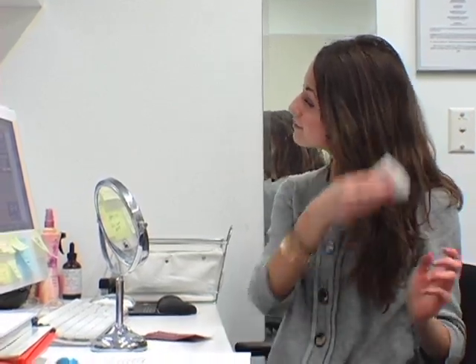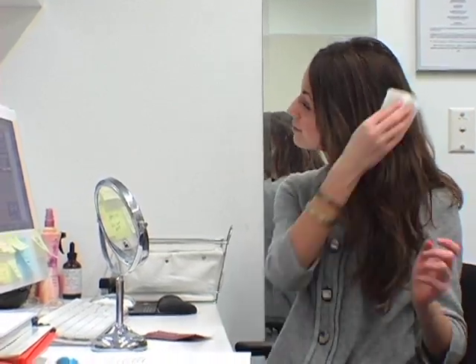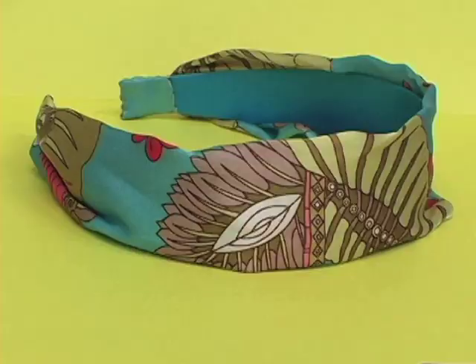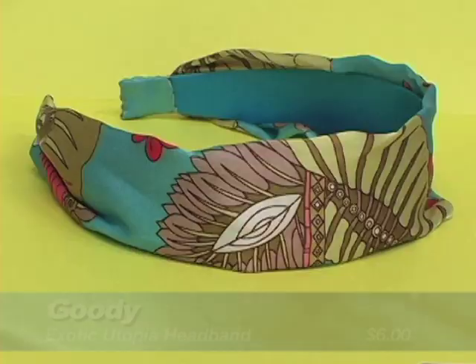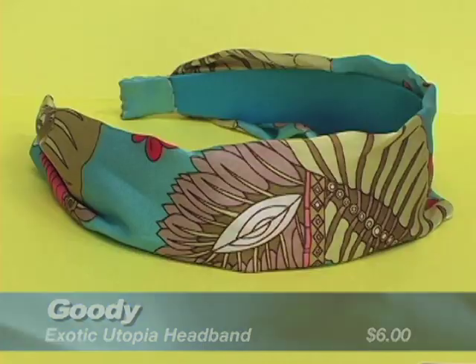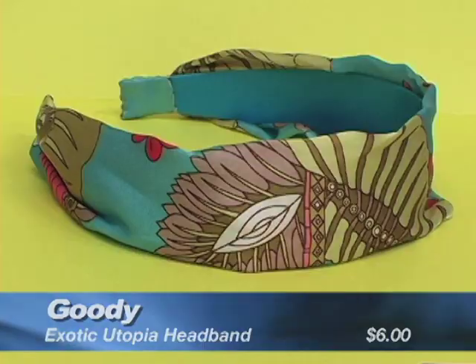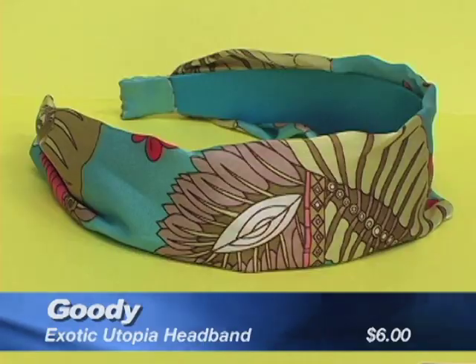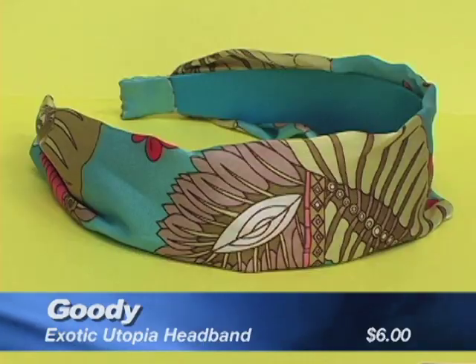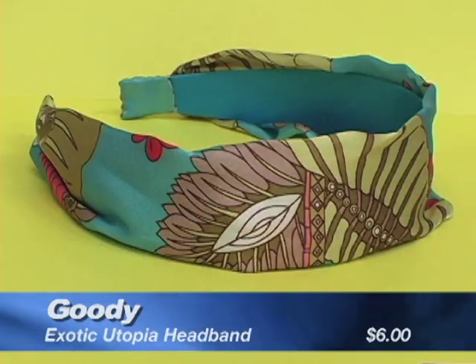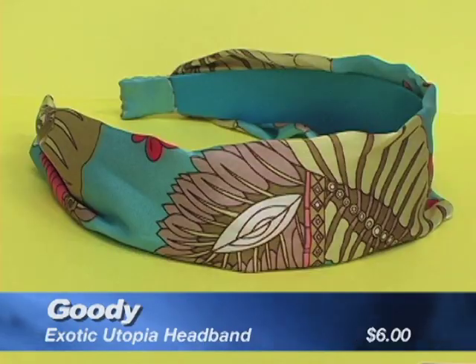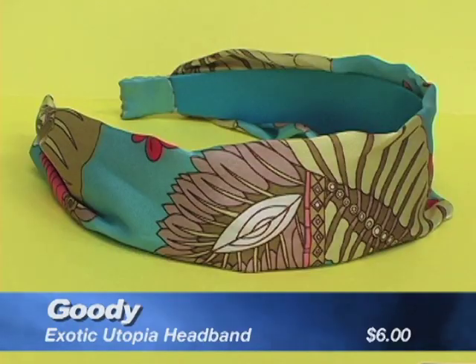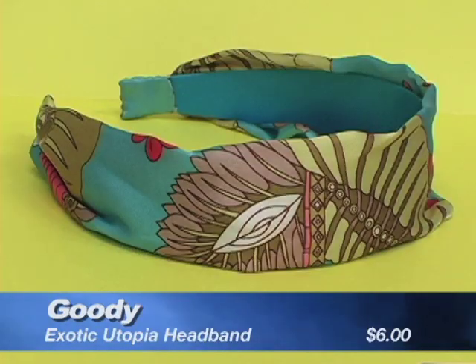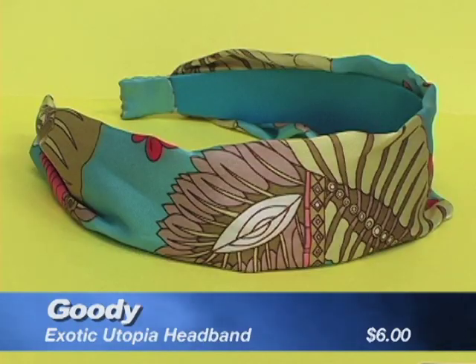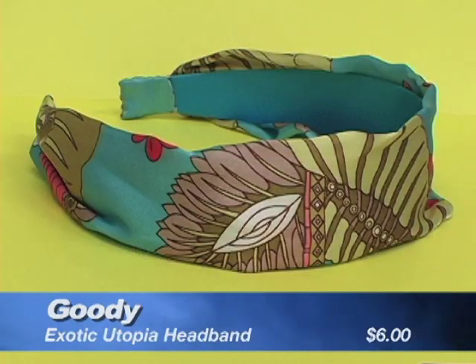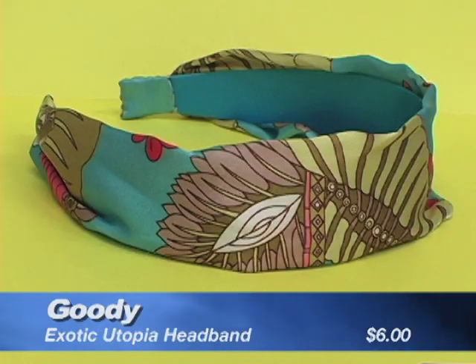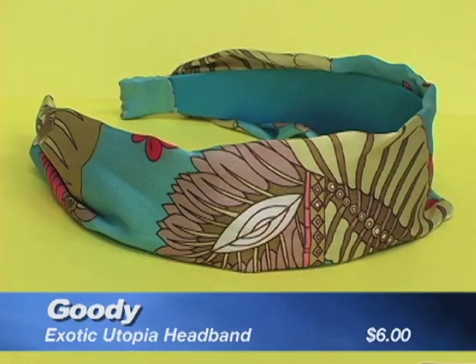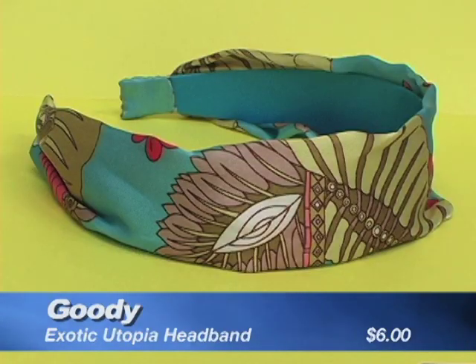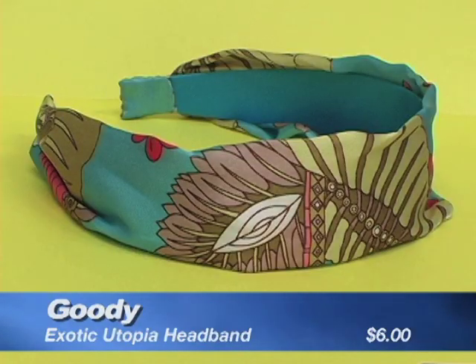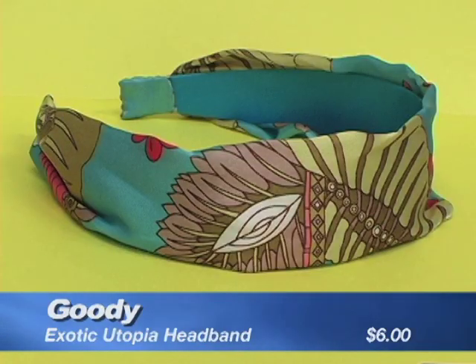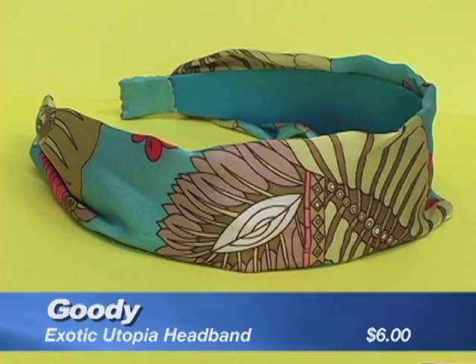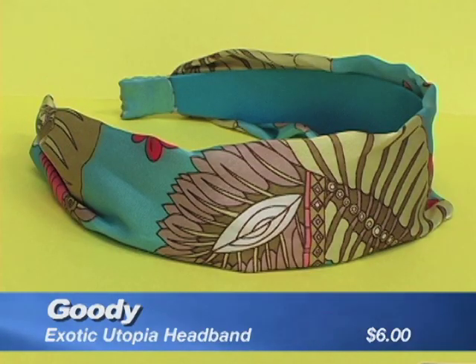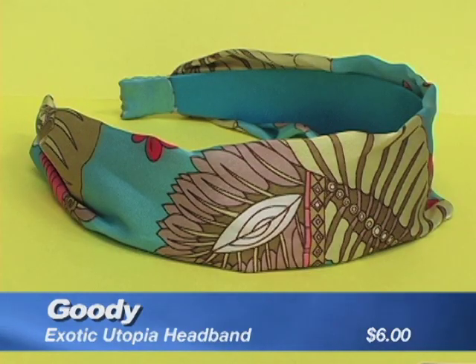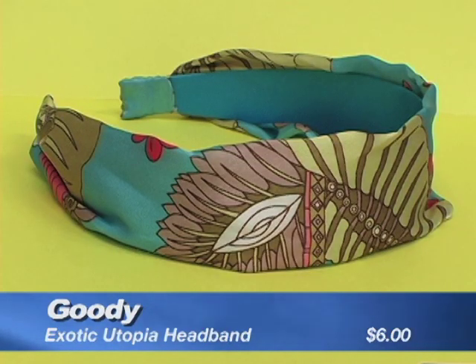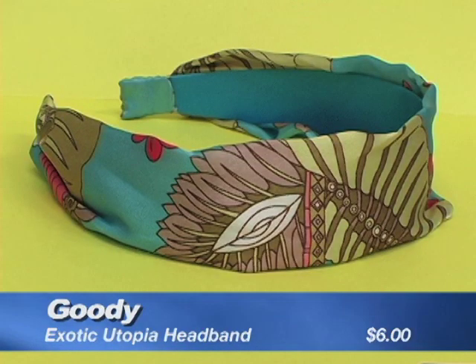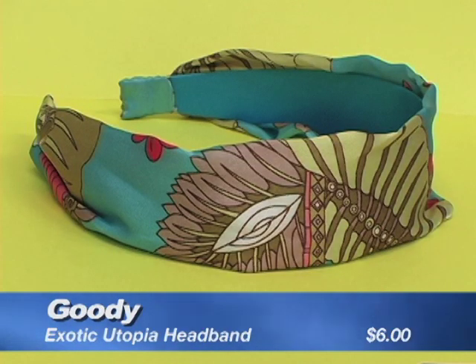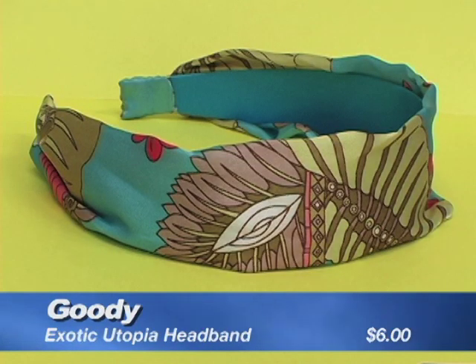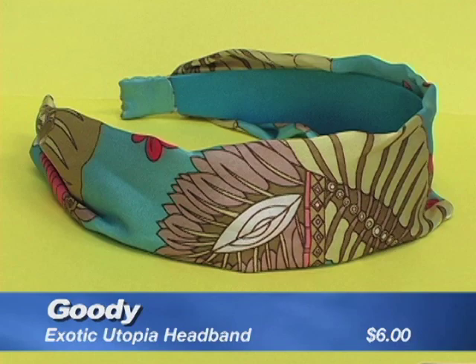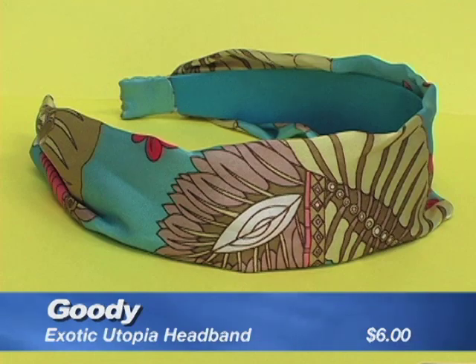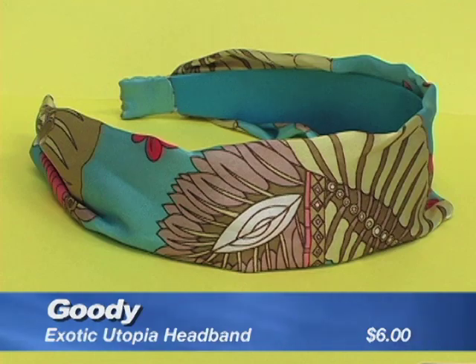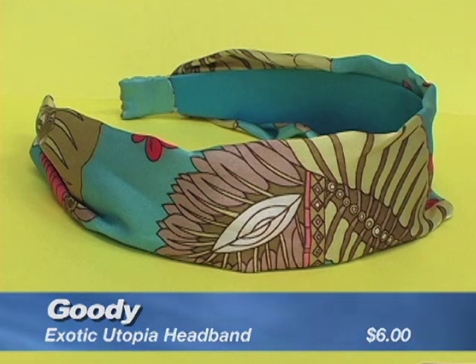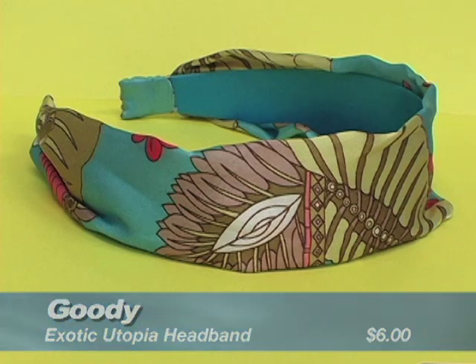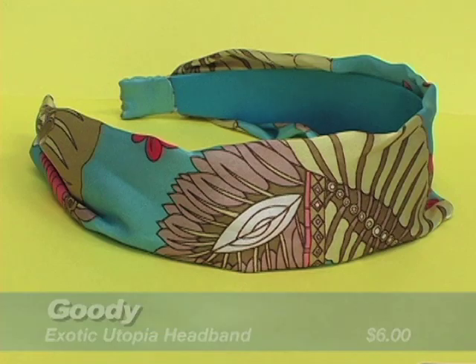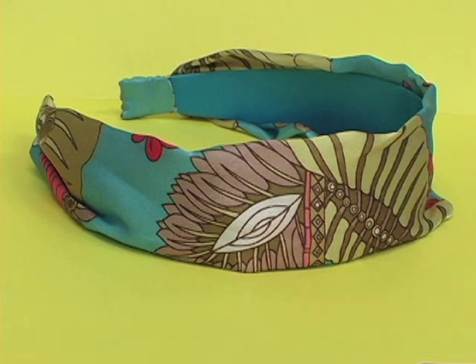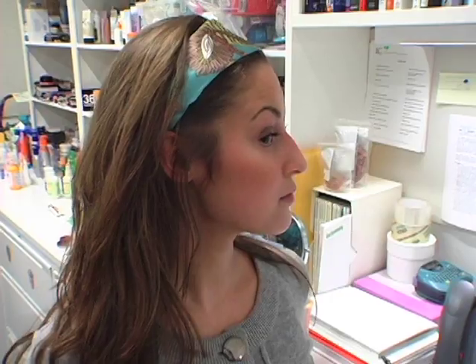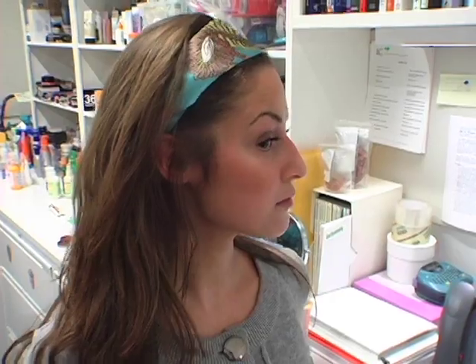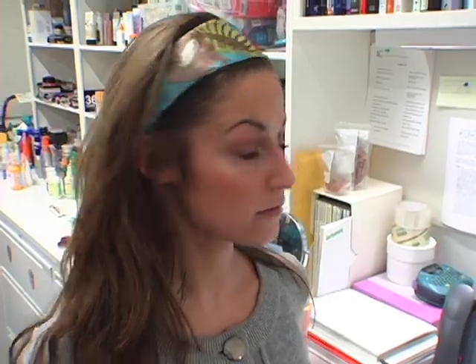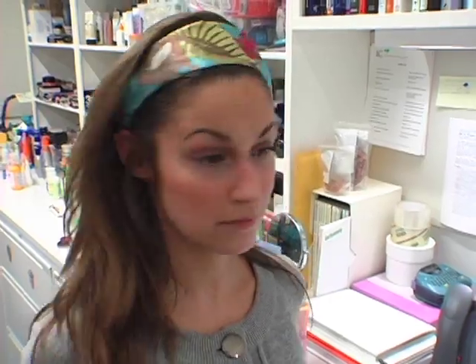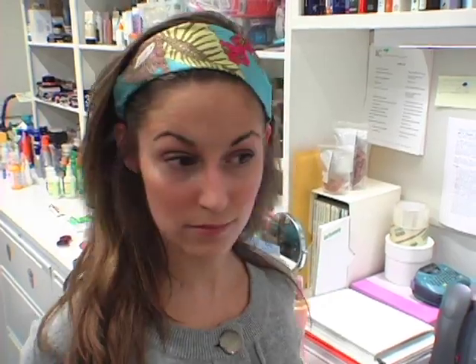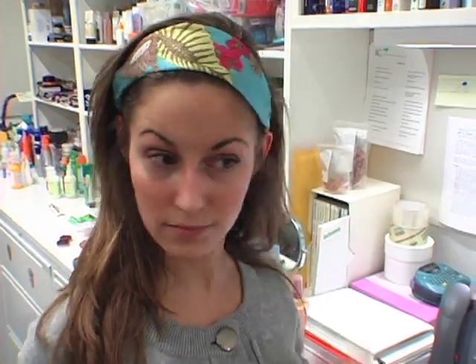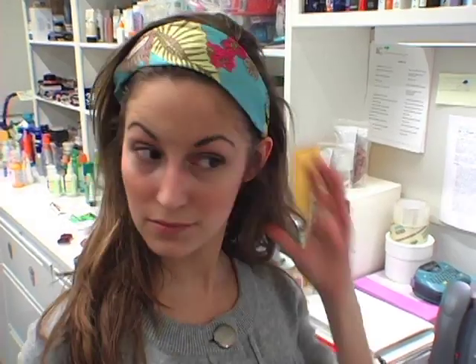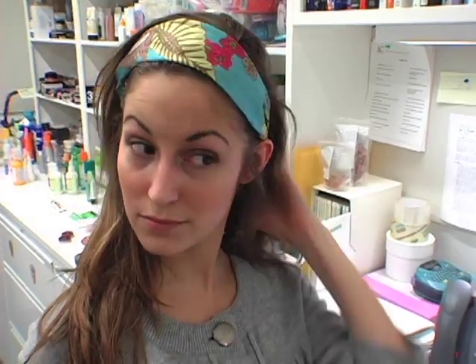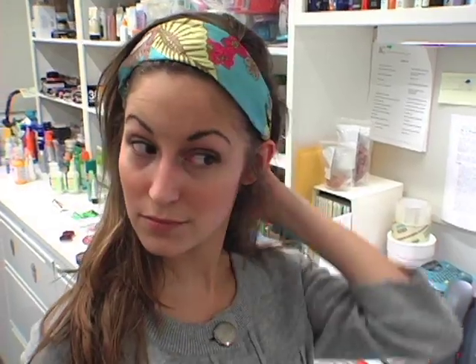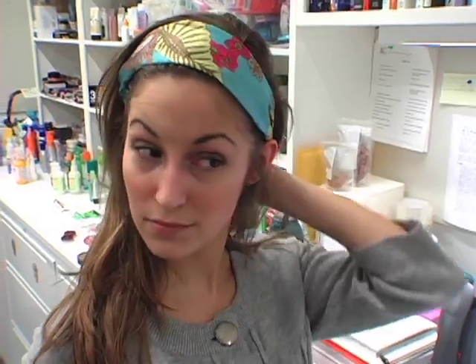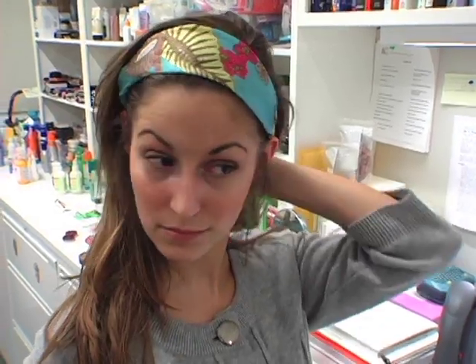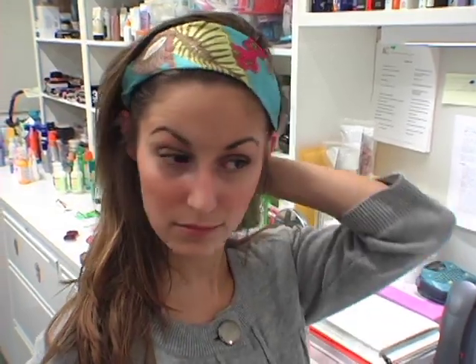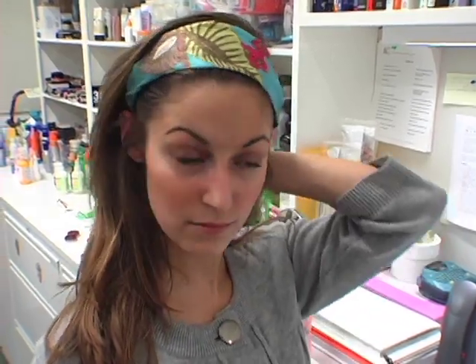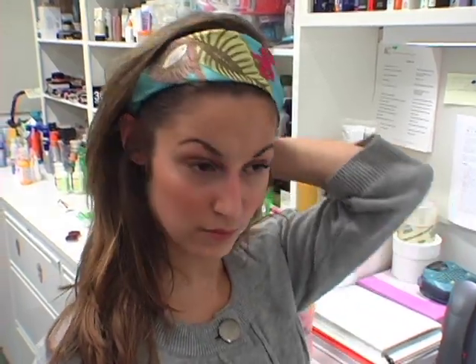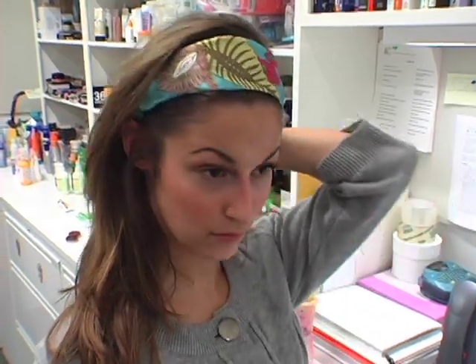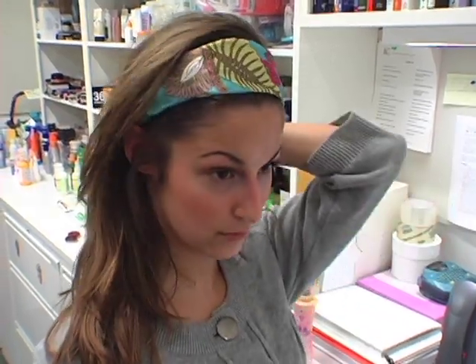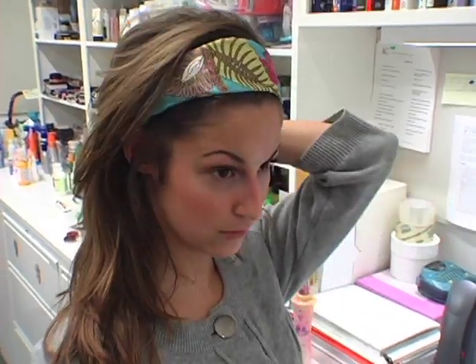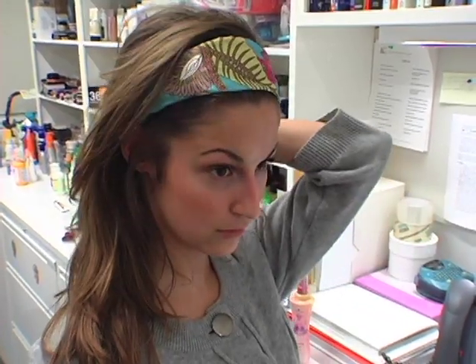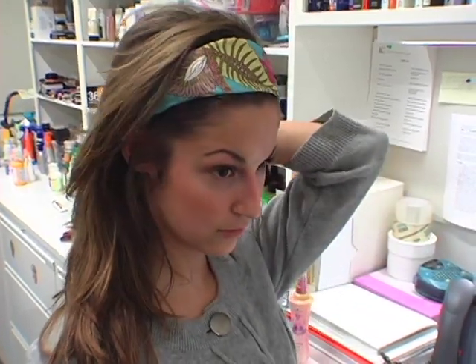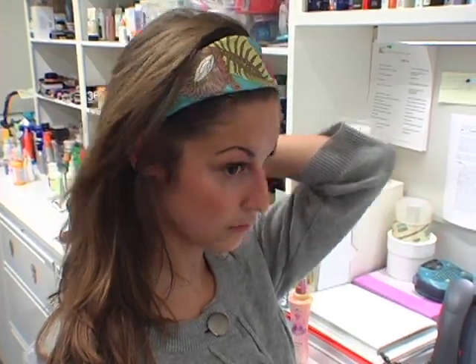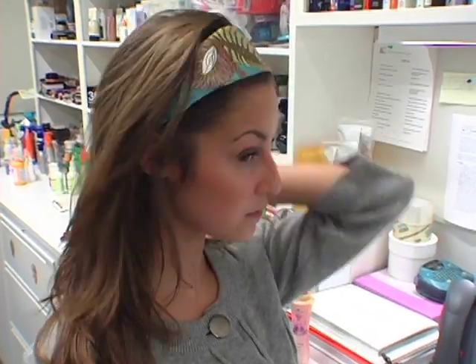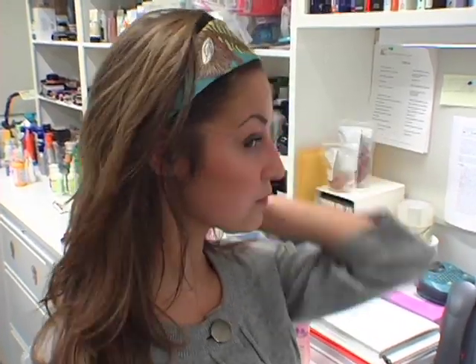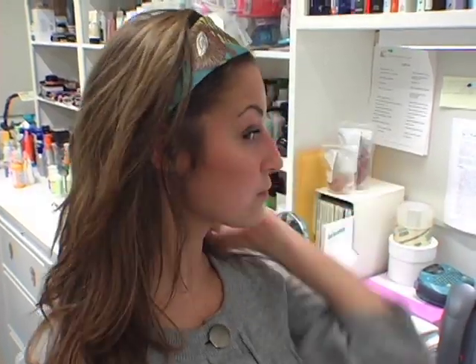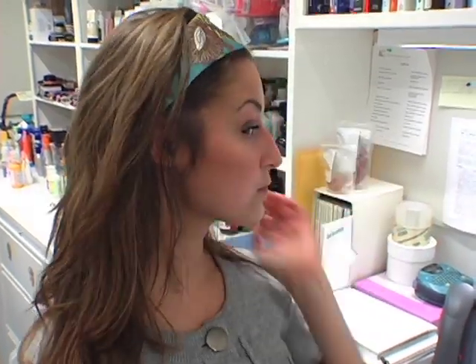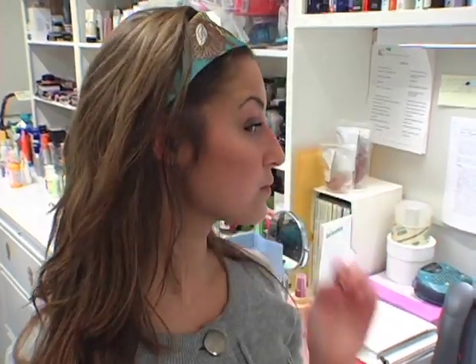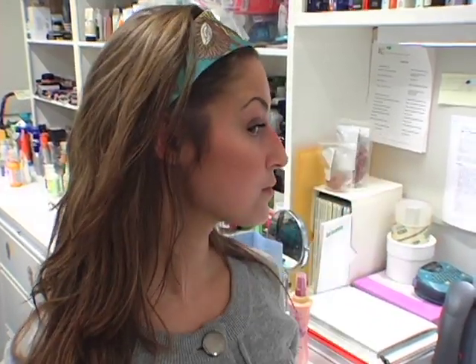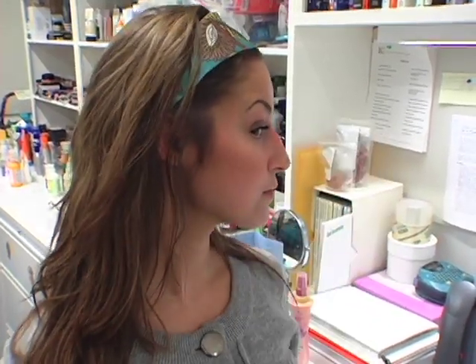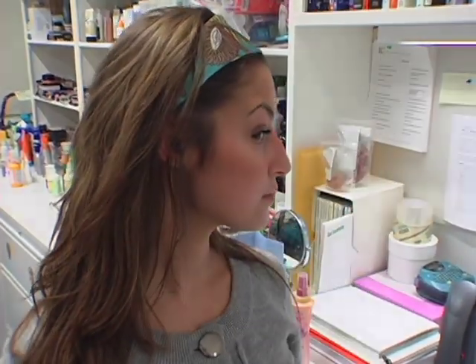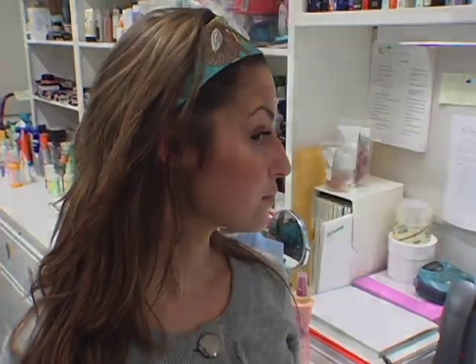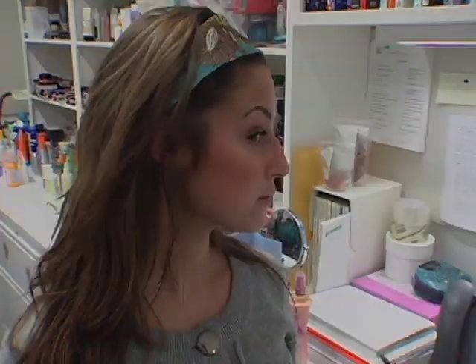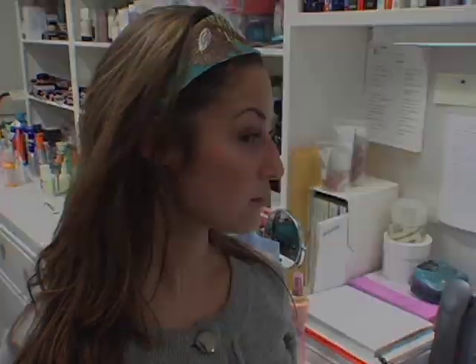And in a pinch, a headband can make a bad hair day disappear. I'm Elizabeth McGuire for Good Housekeeping Reports.